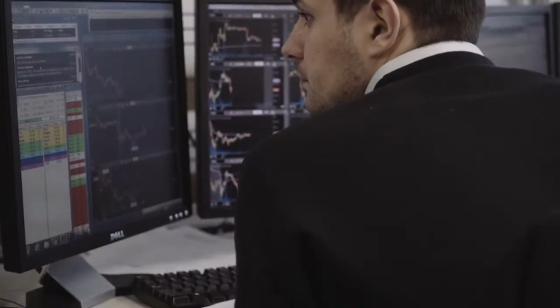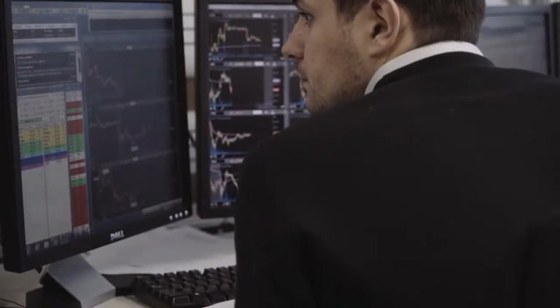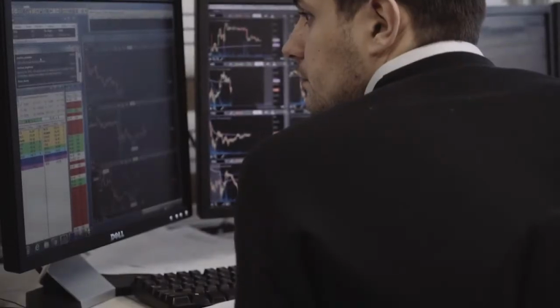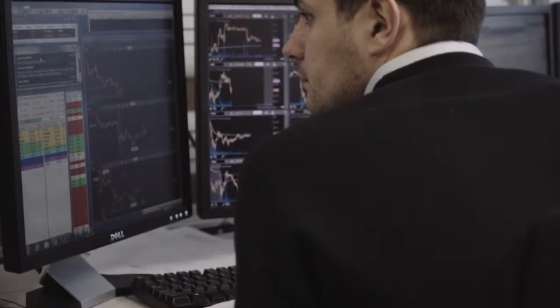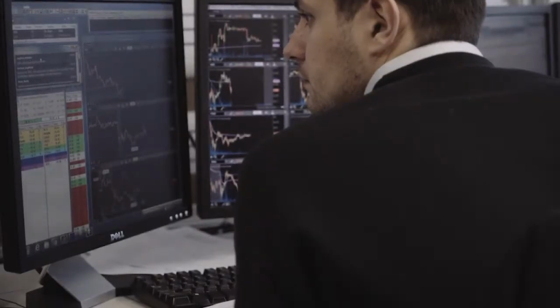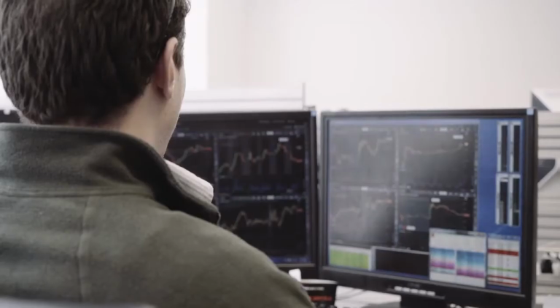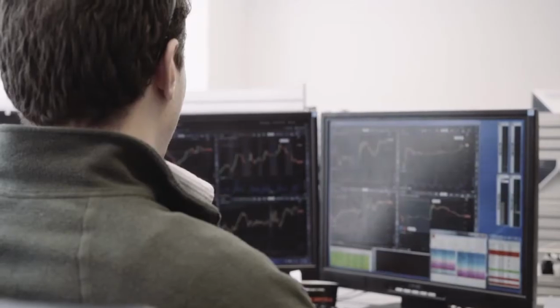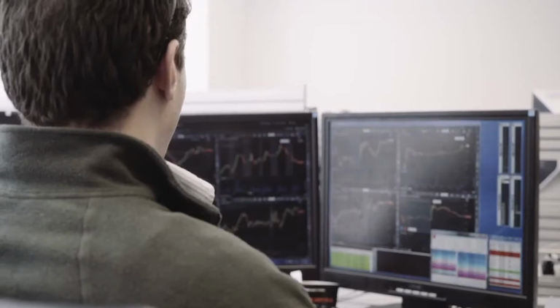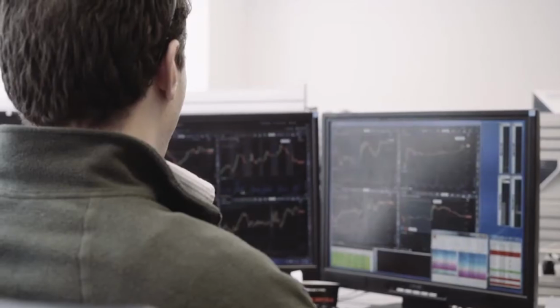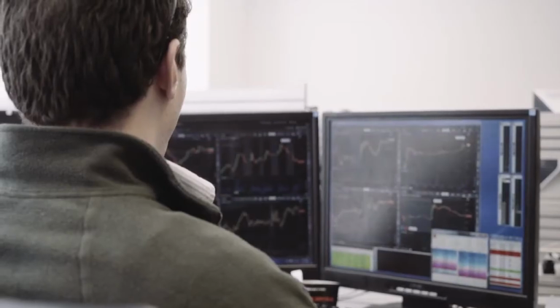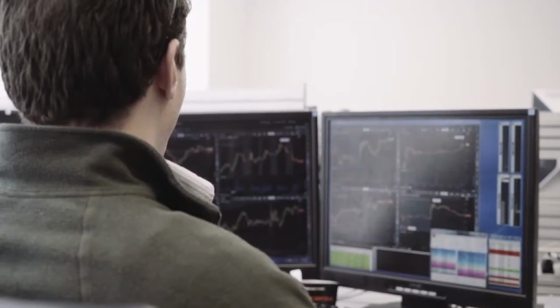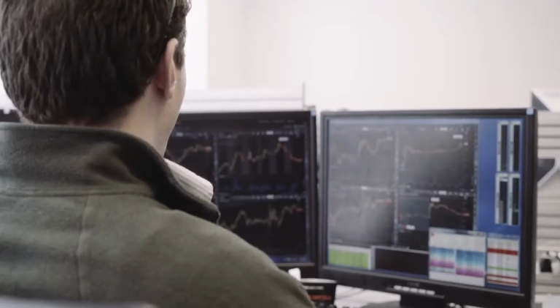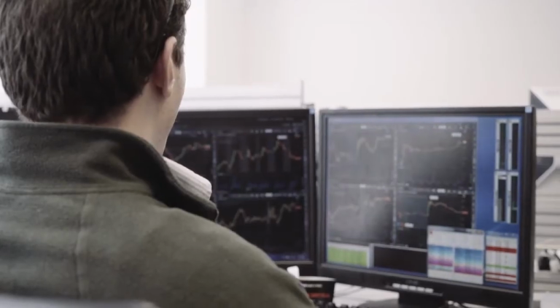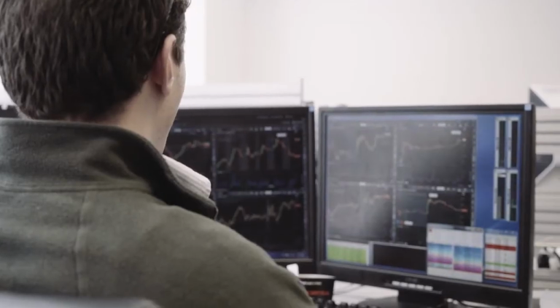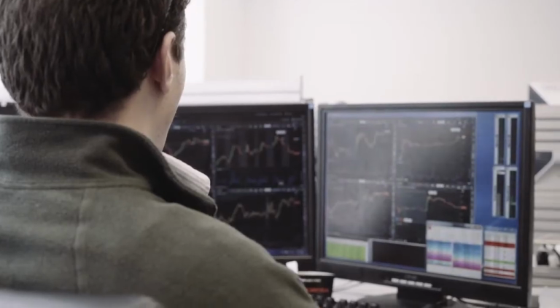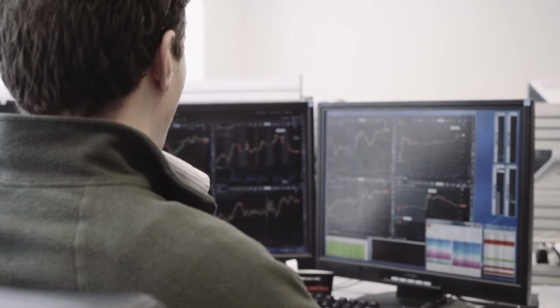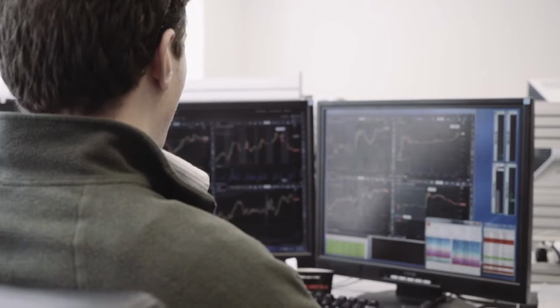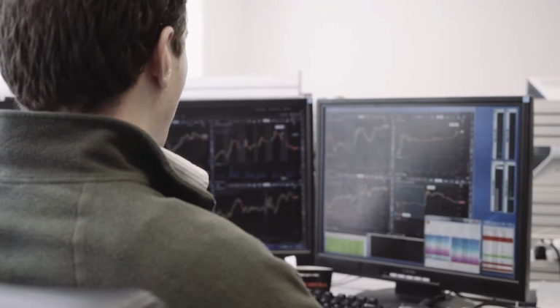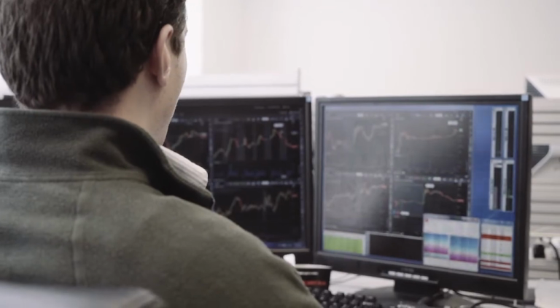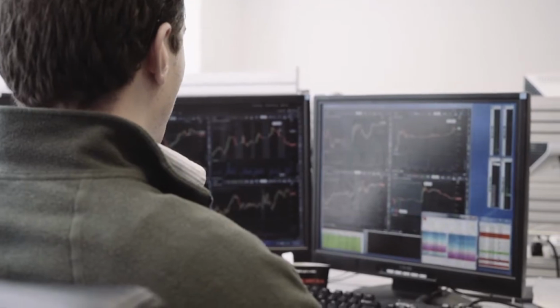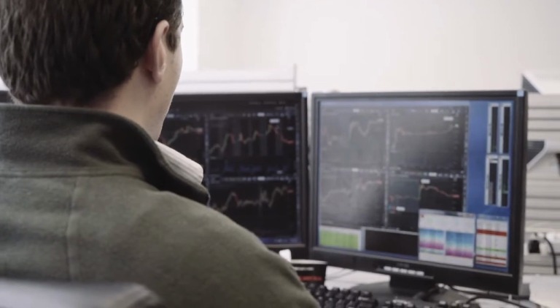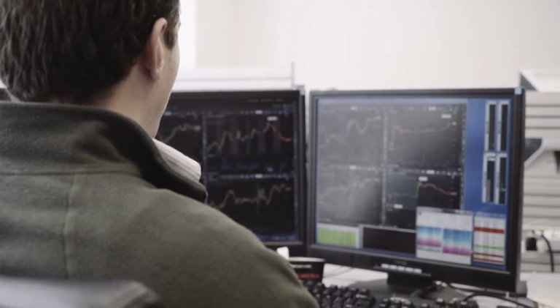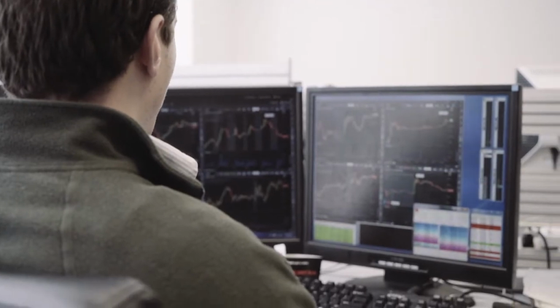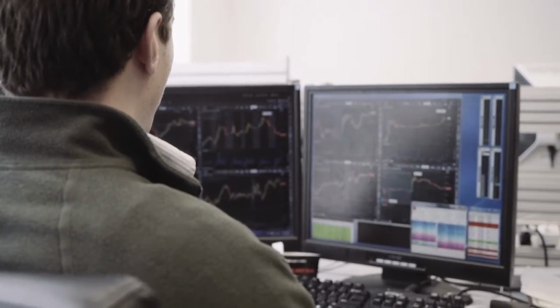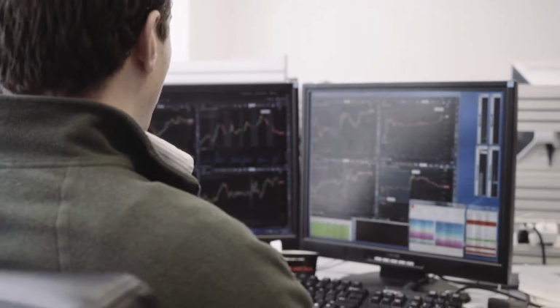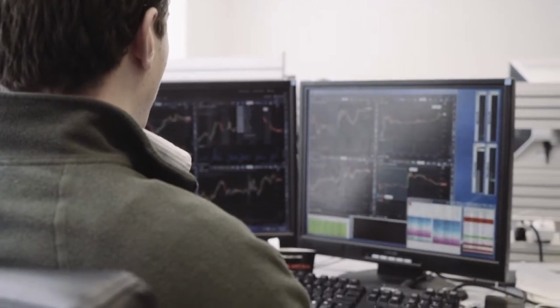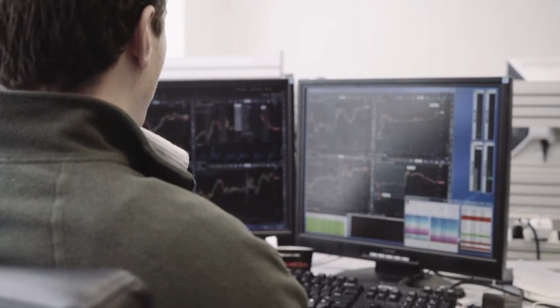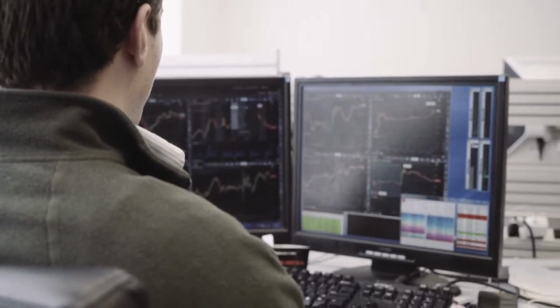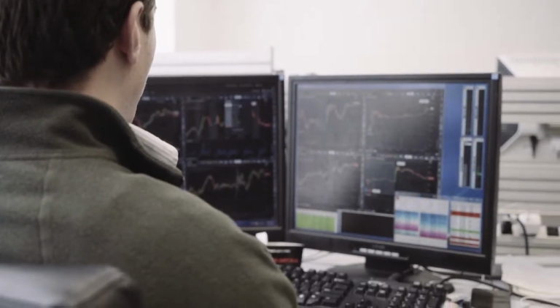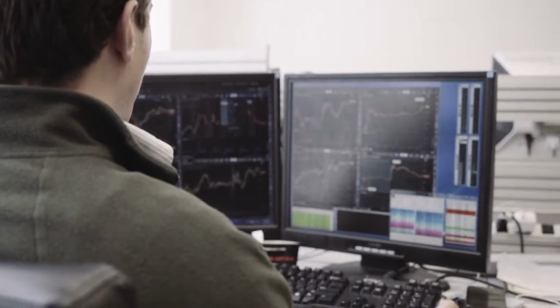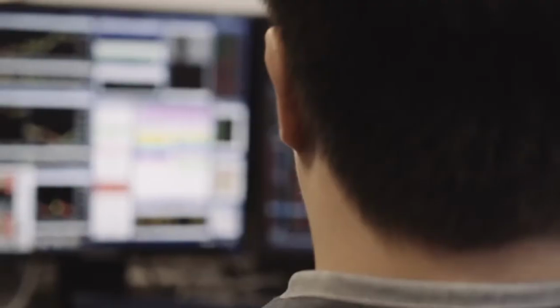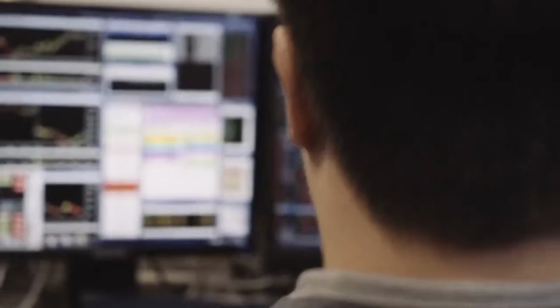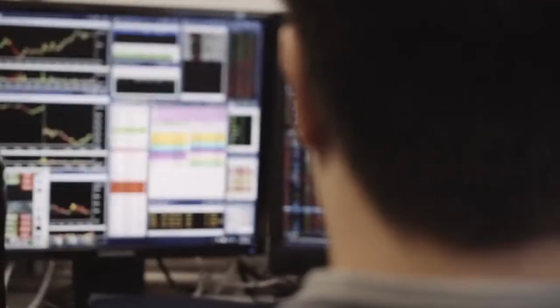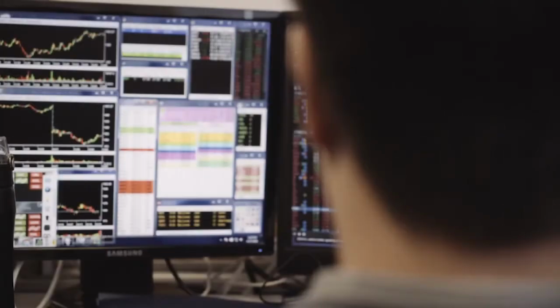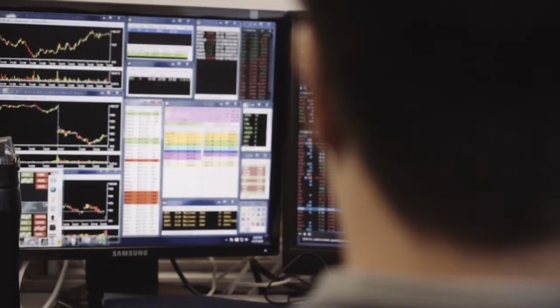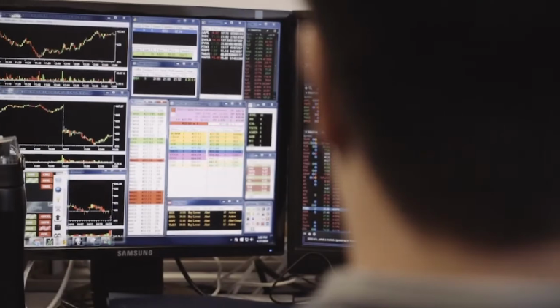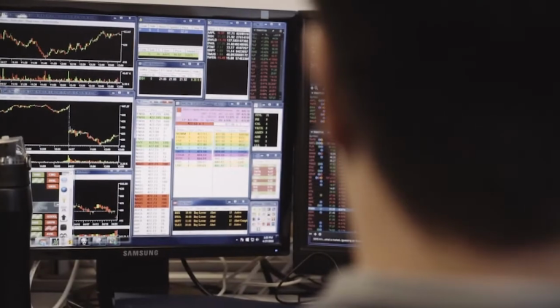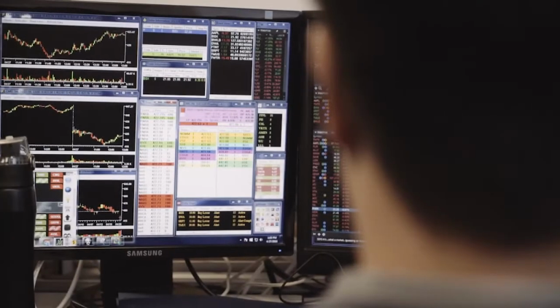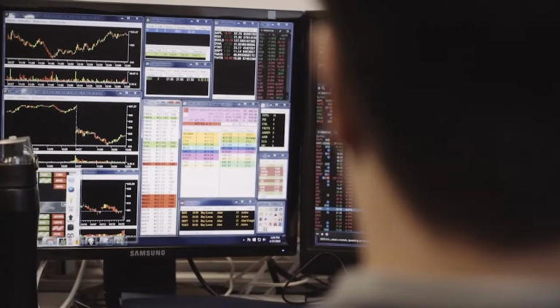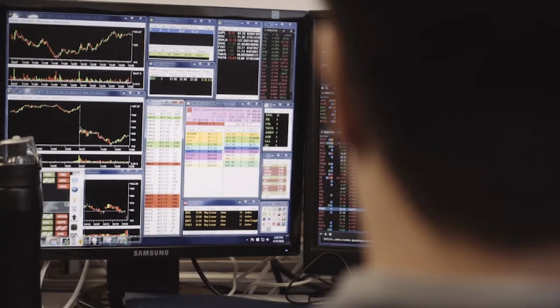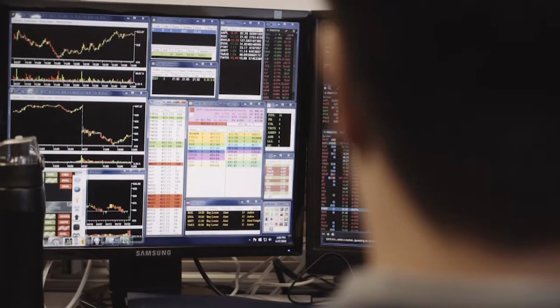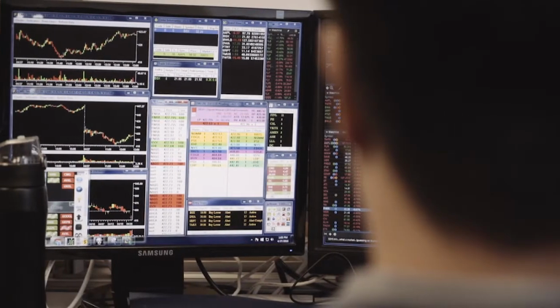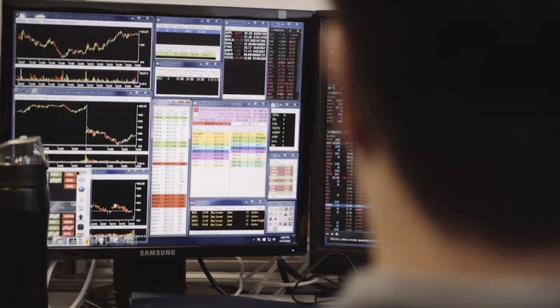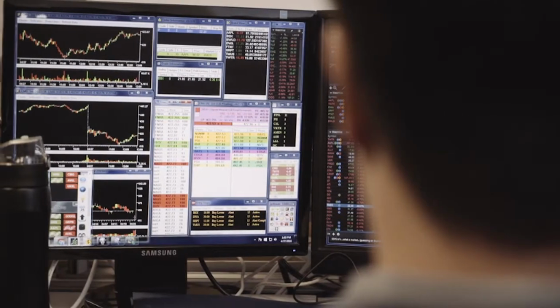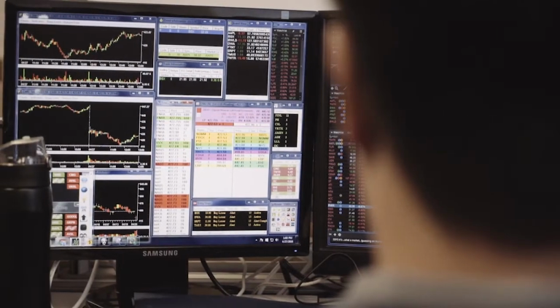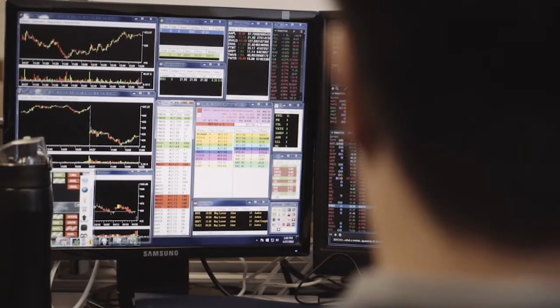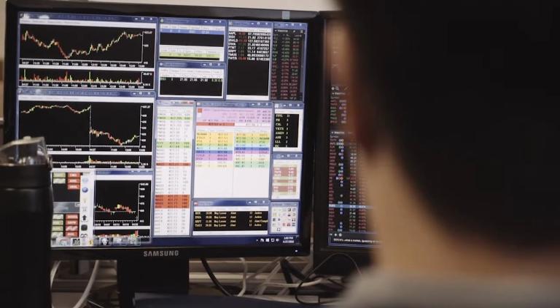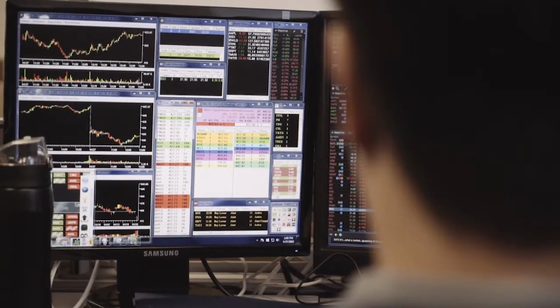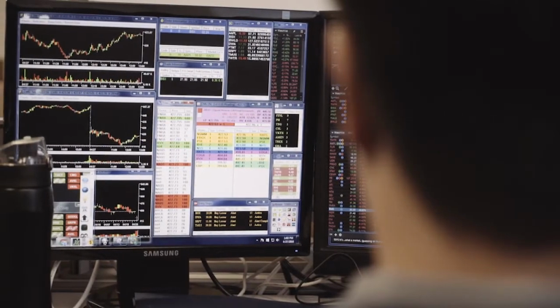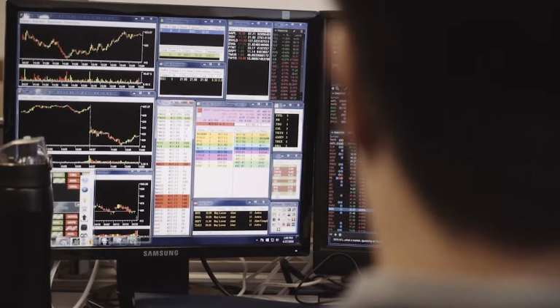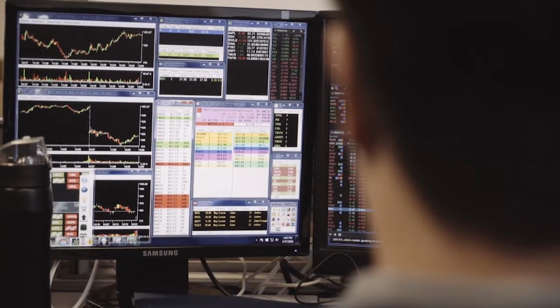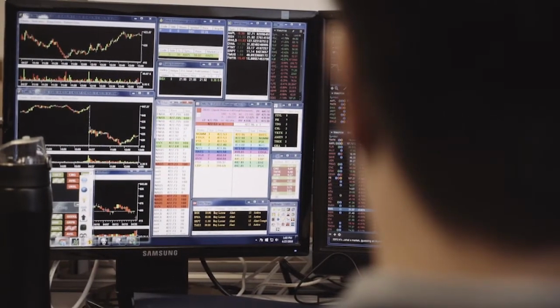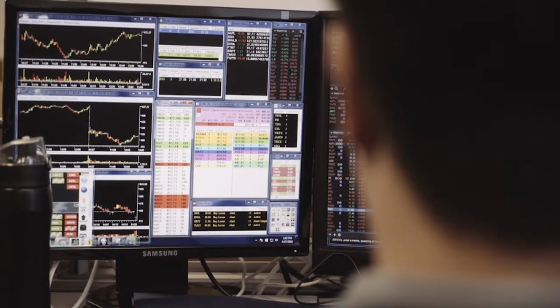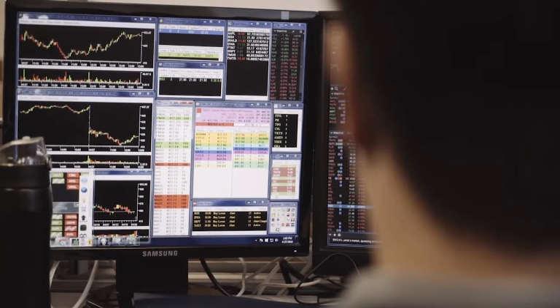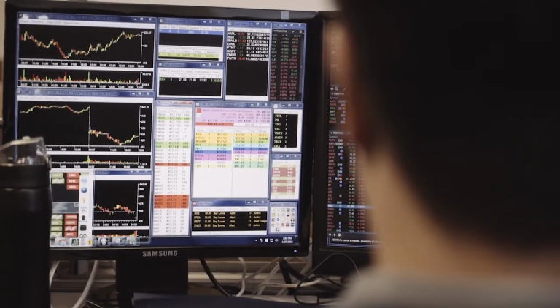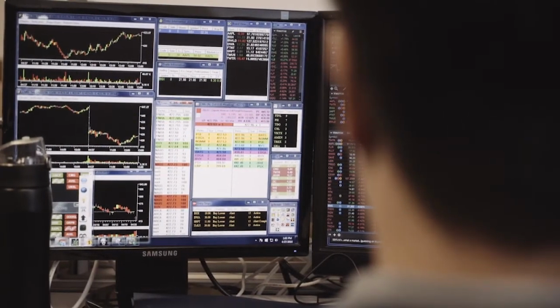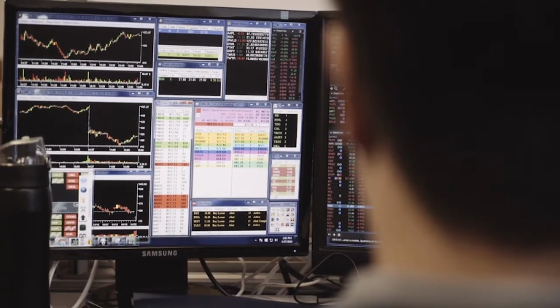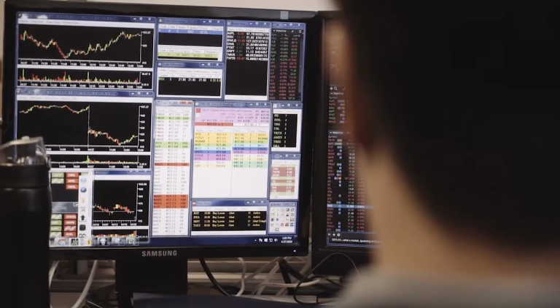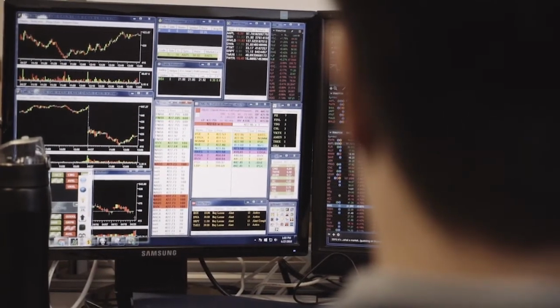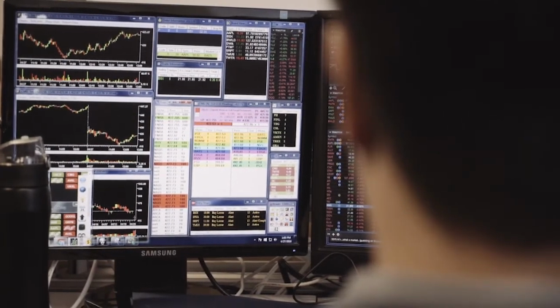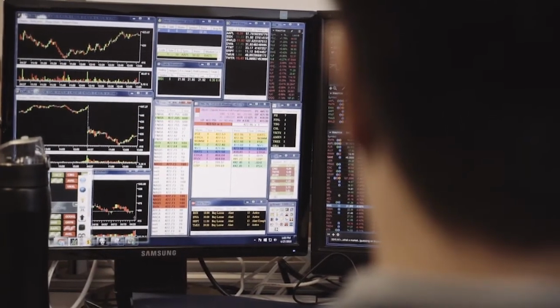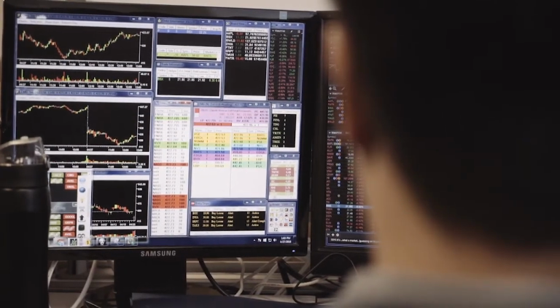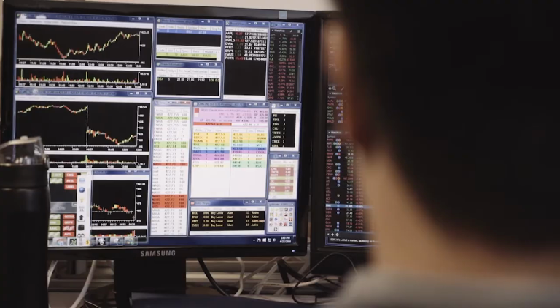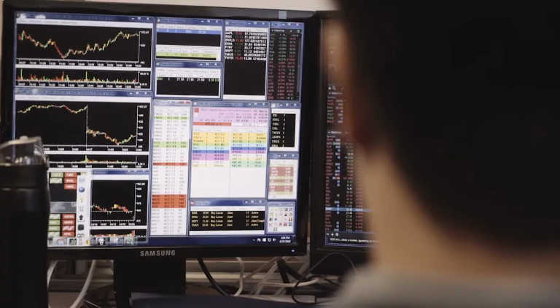Follow along with us trading them in real time. Take the first step towards becoming a winning trader.